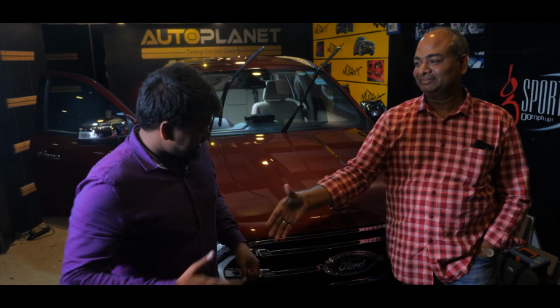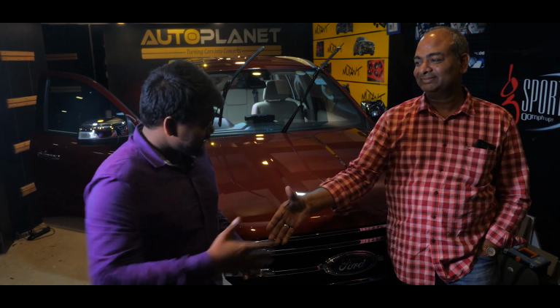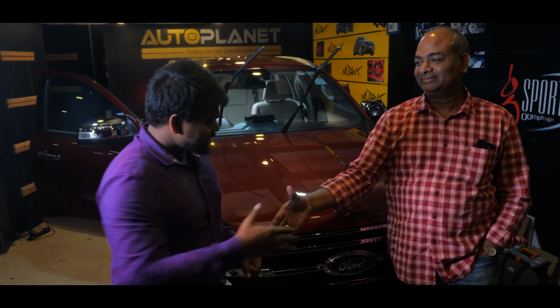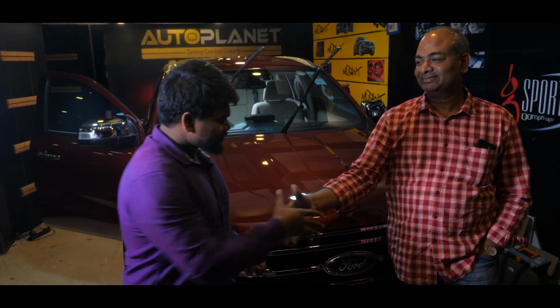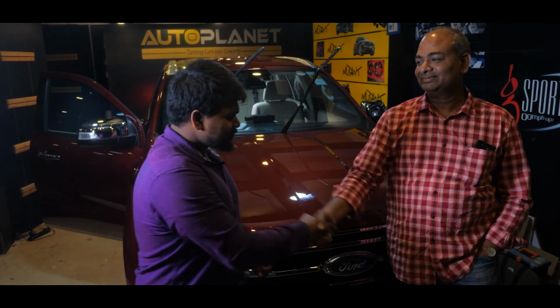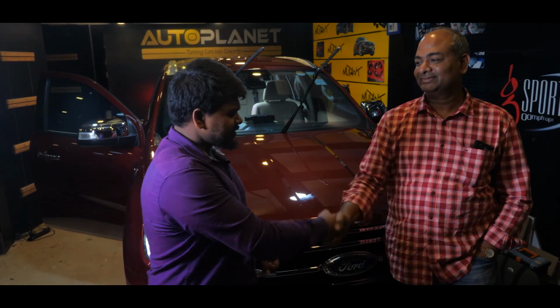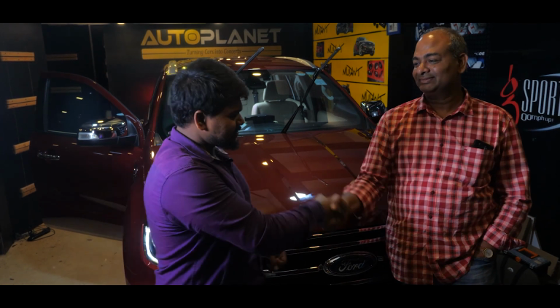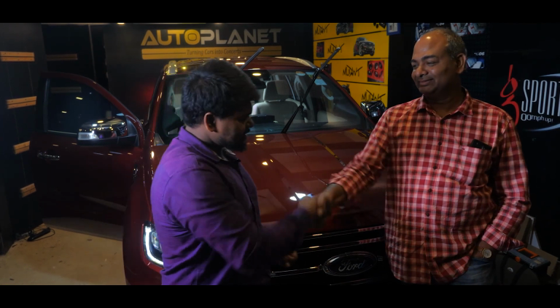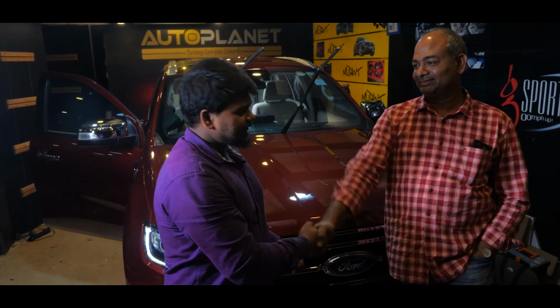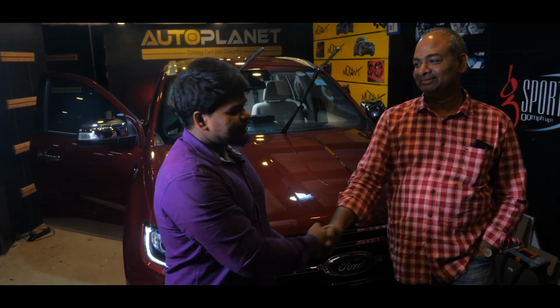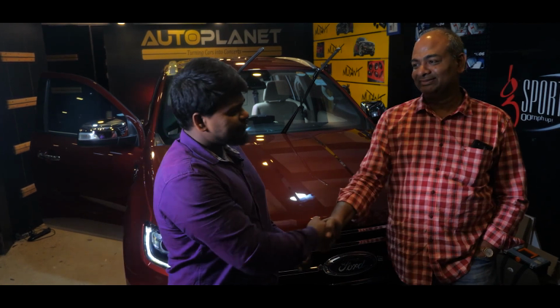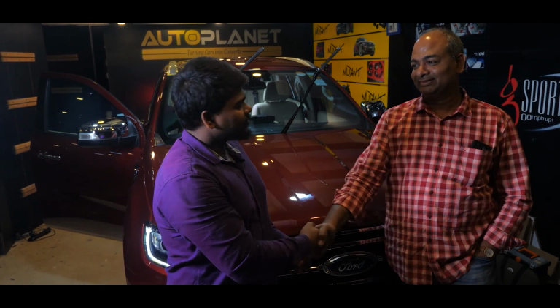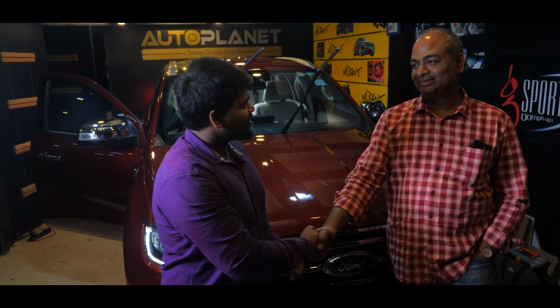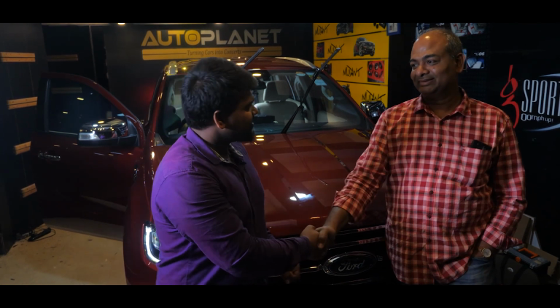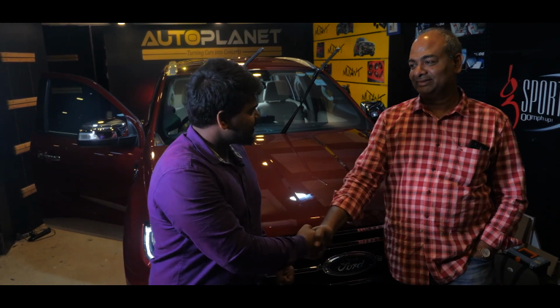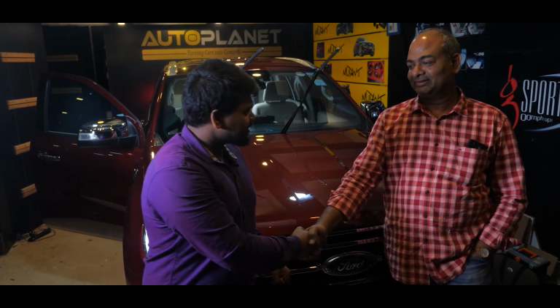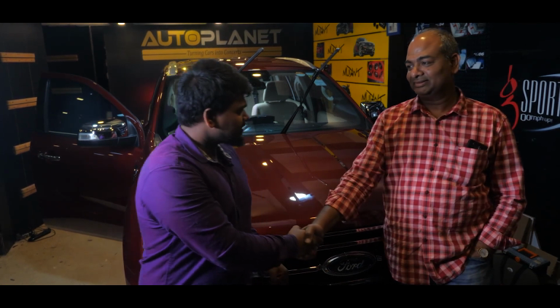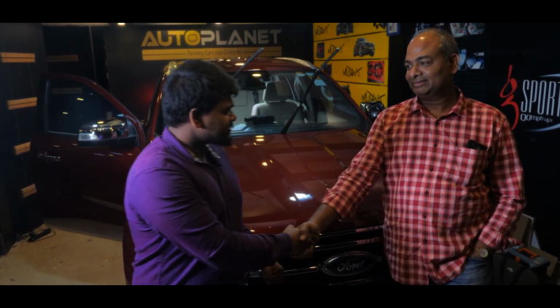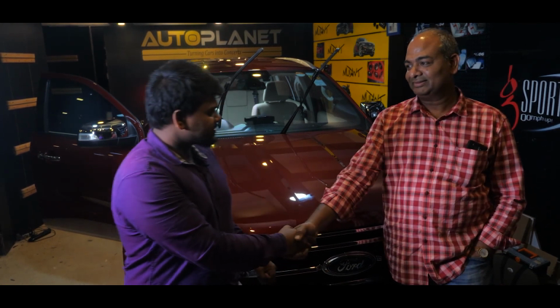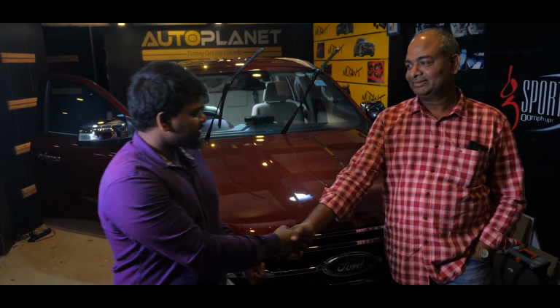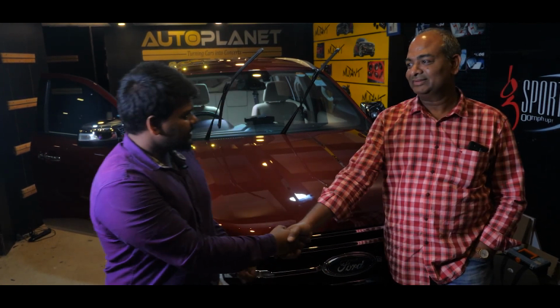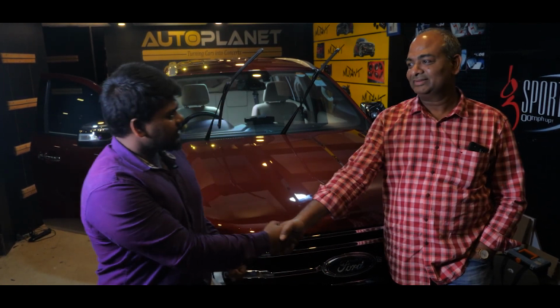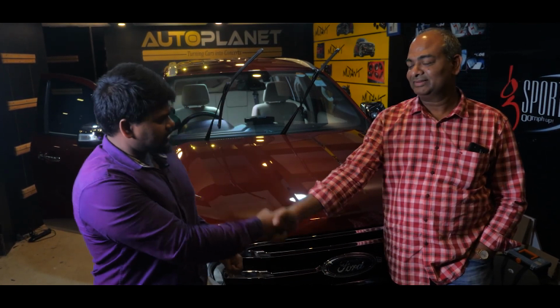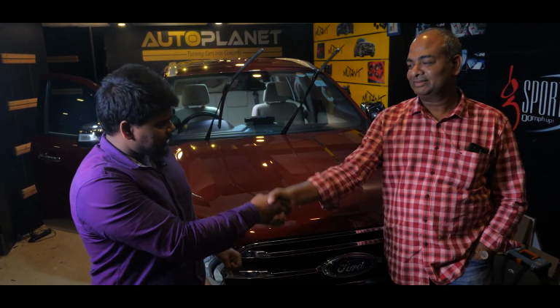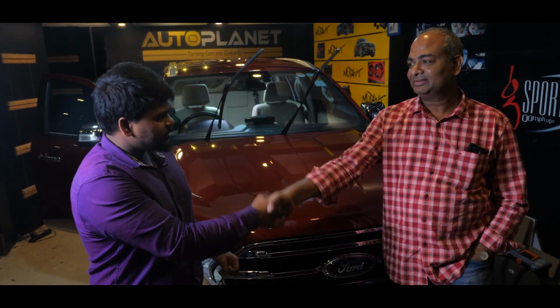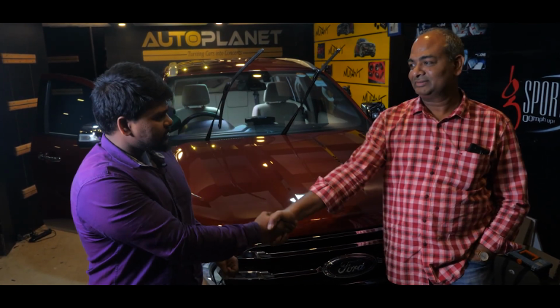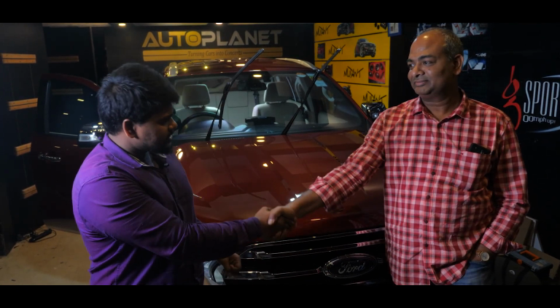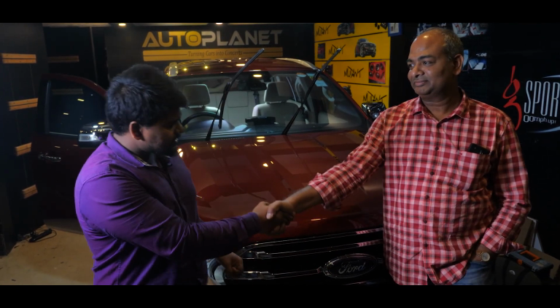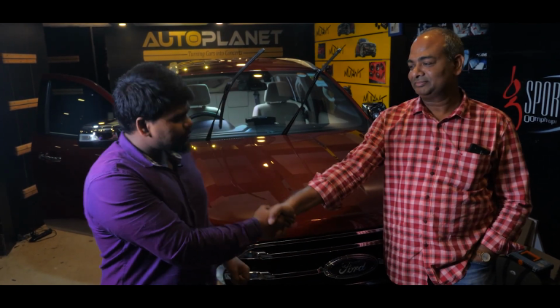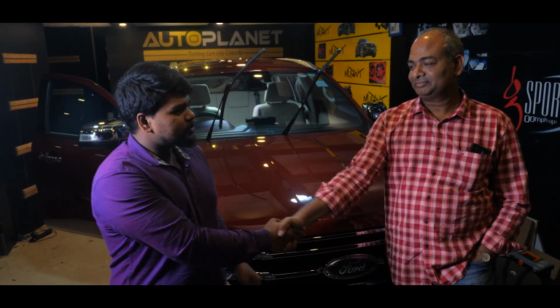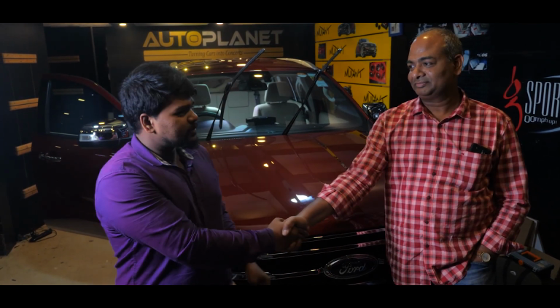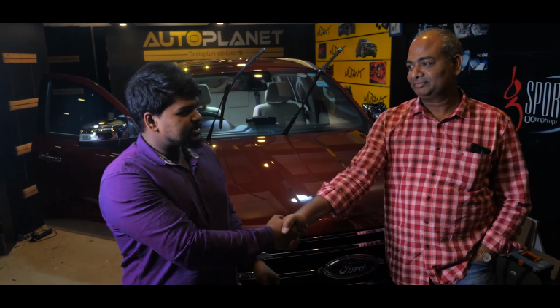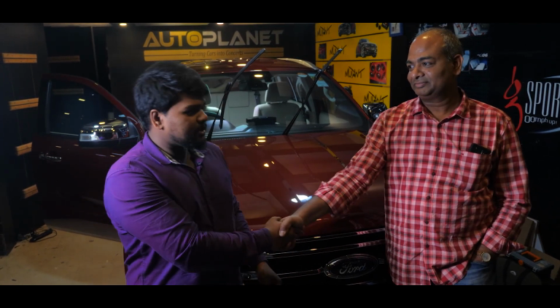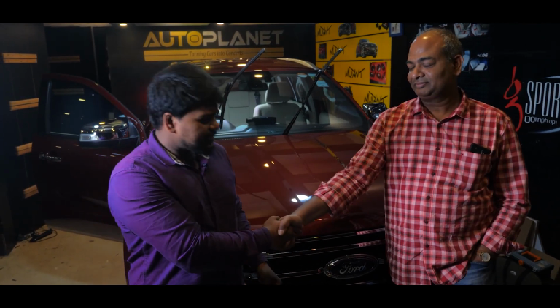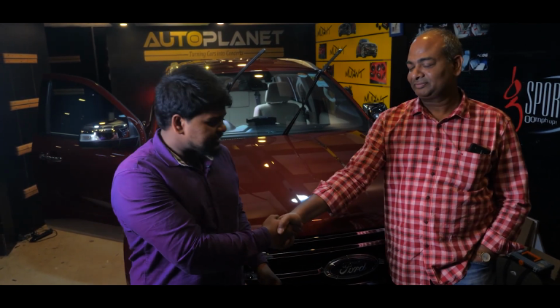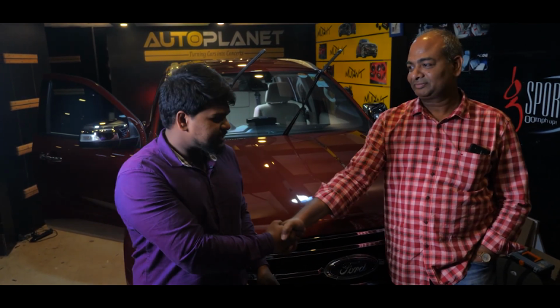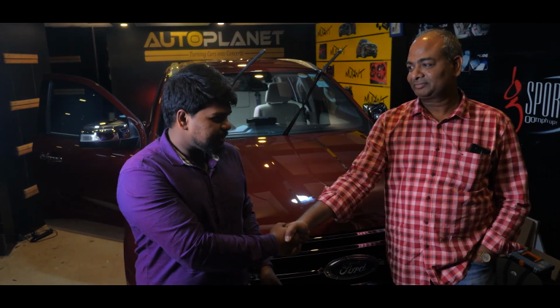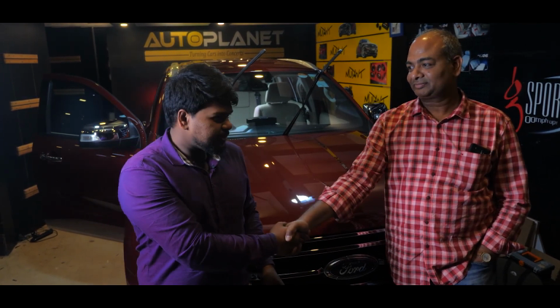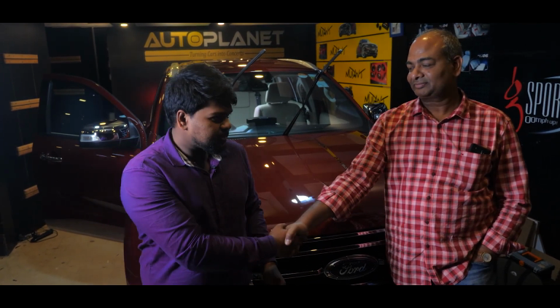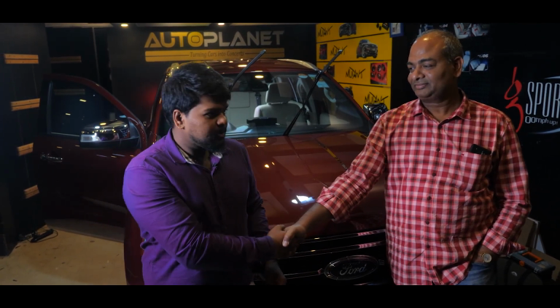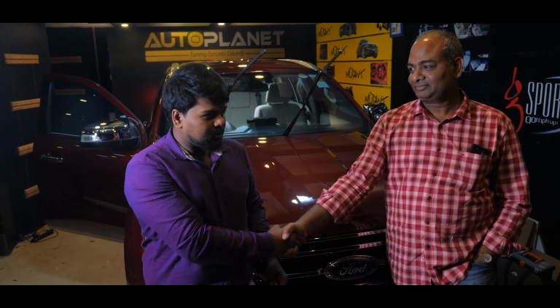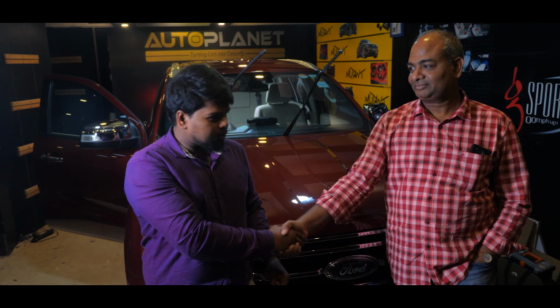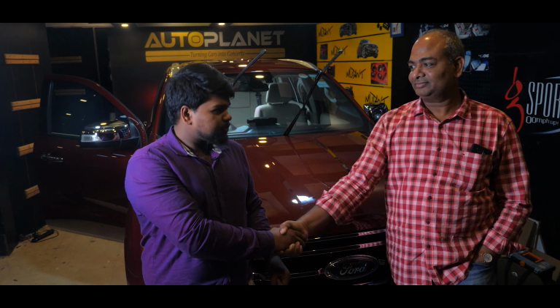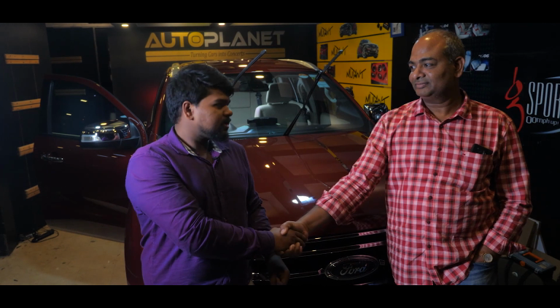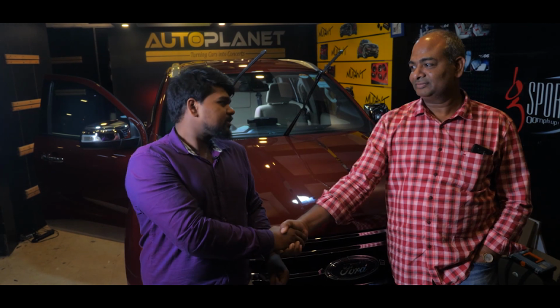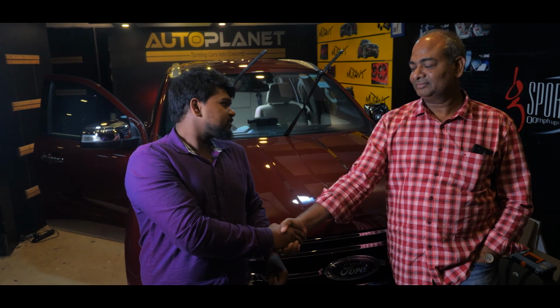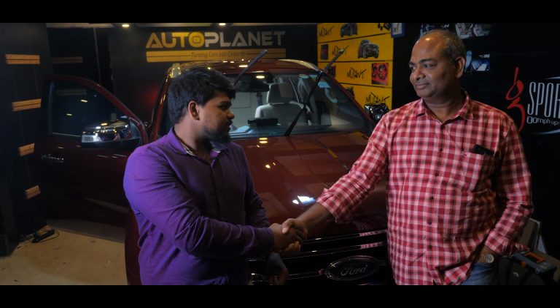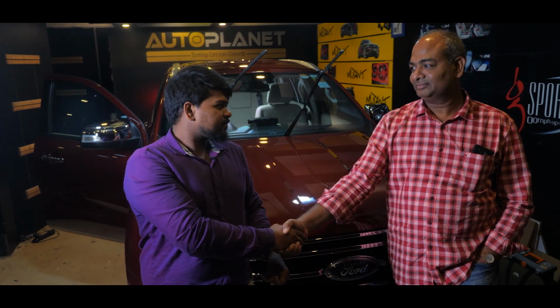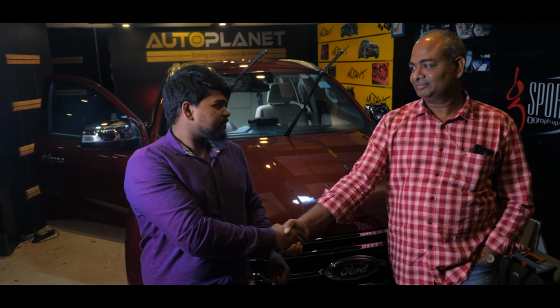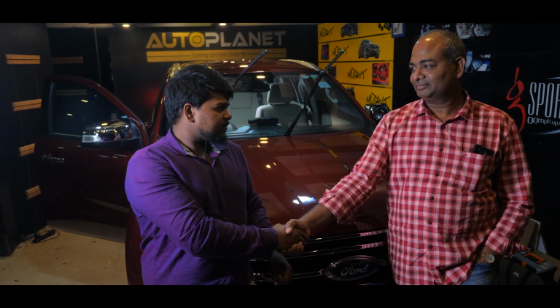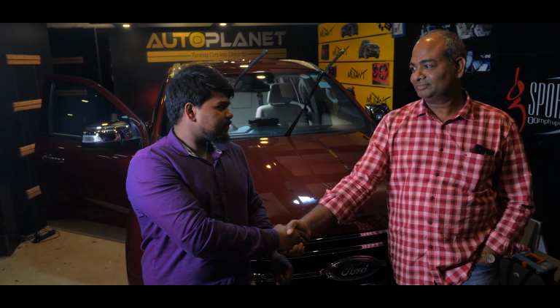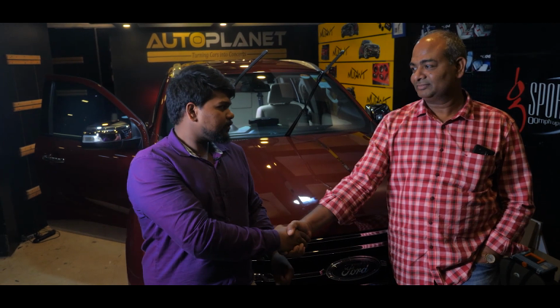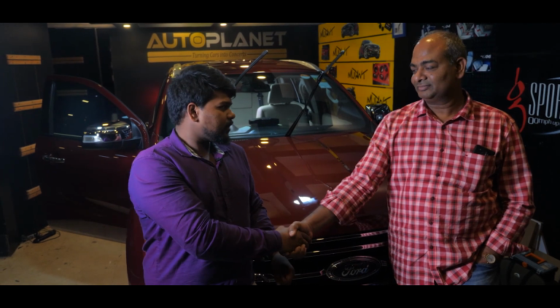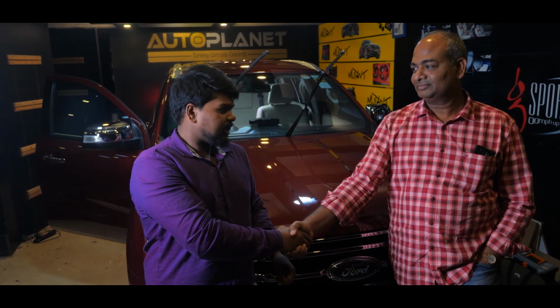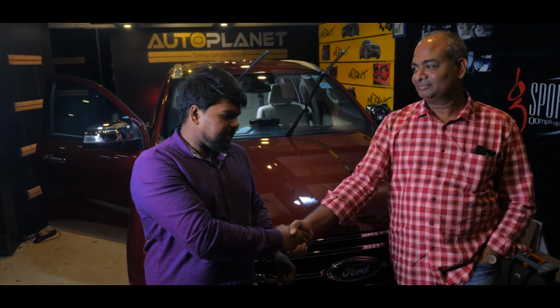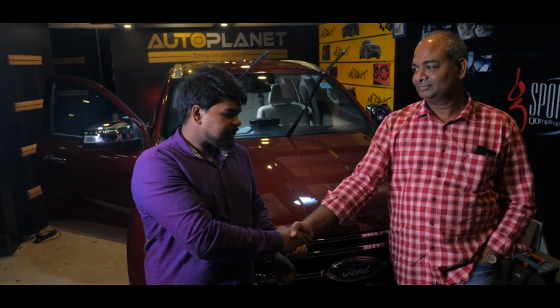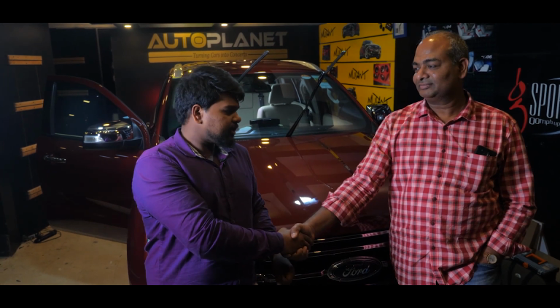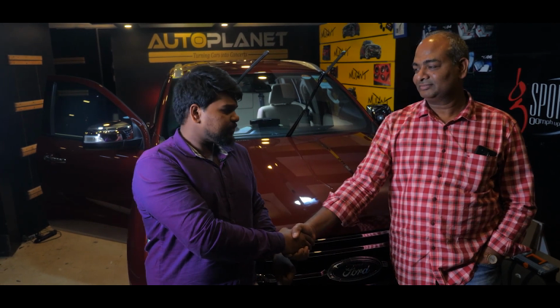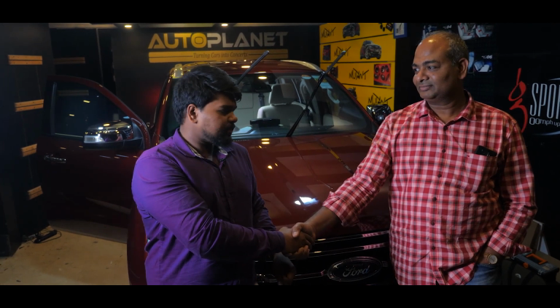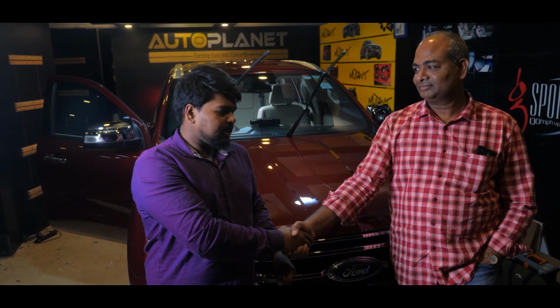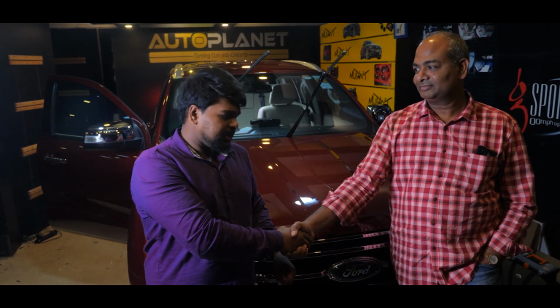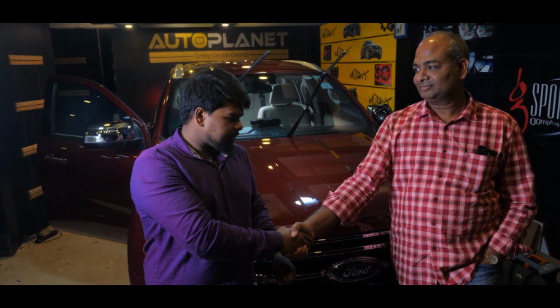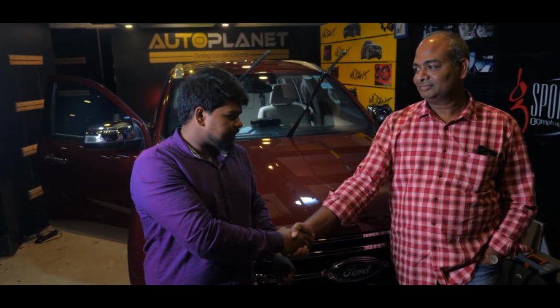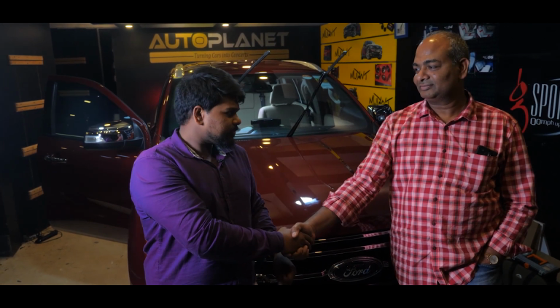Karthik: Thank you so much, sir. Thank you for believing in us — the support will always stay on. AutoPlanet is here for you anytime, anywhere, for any of your services and solutions.